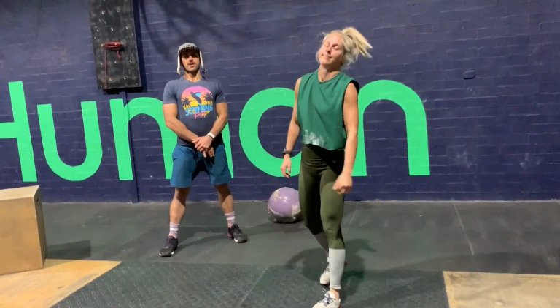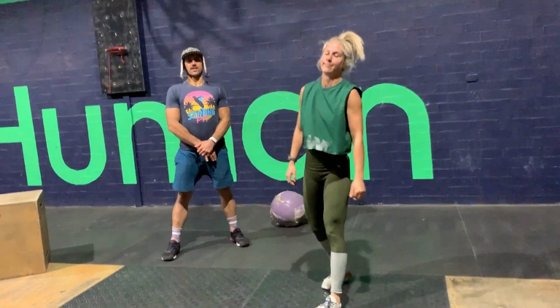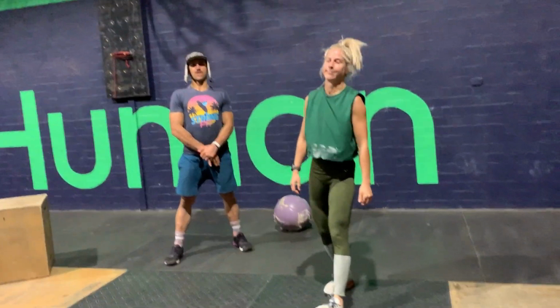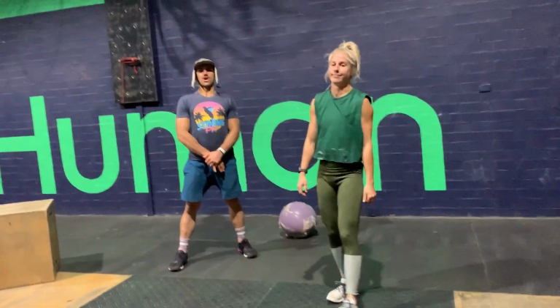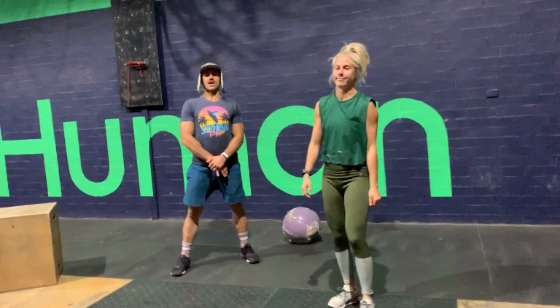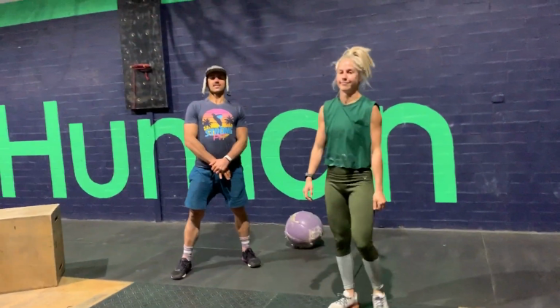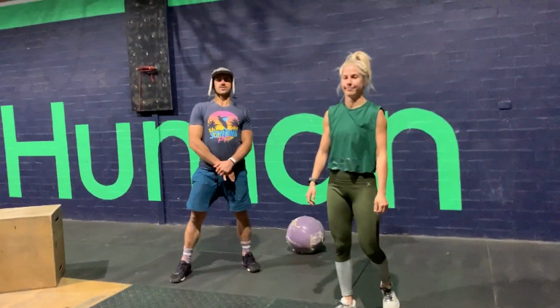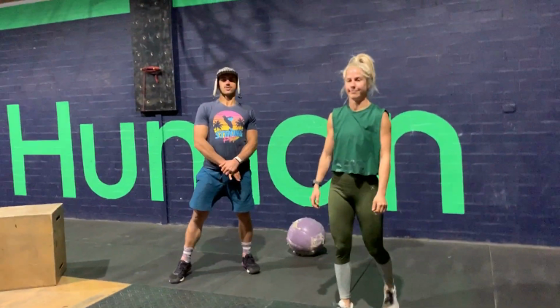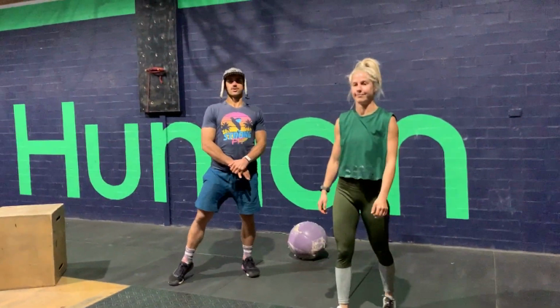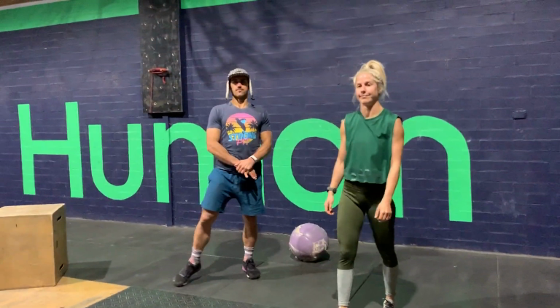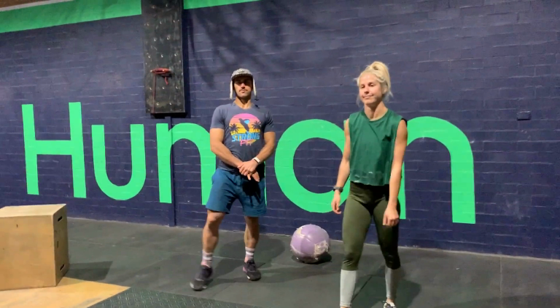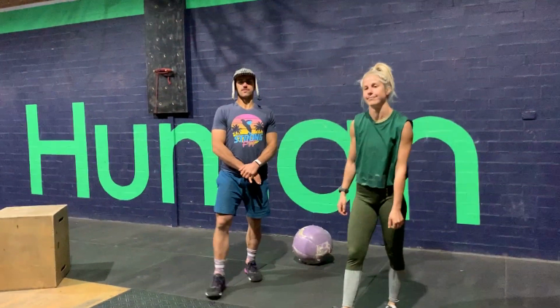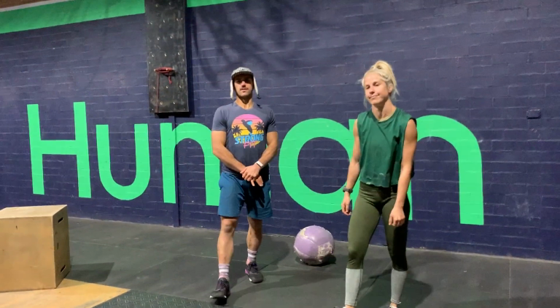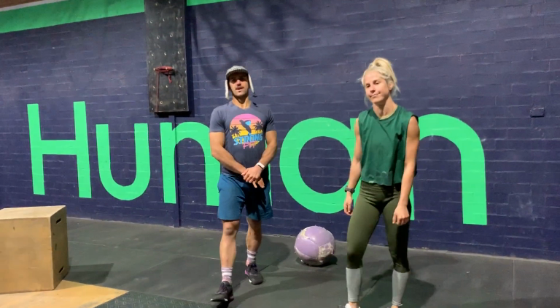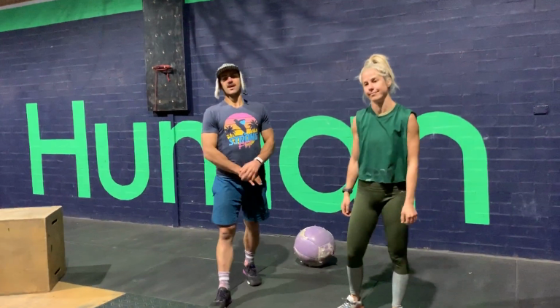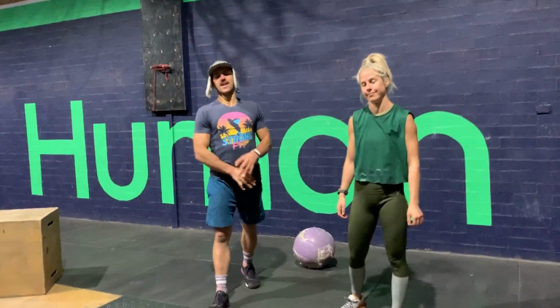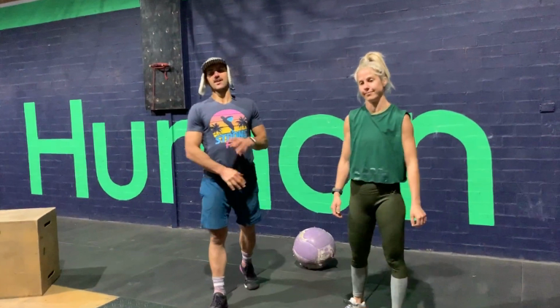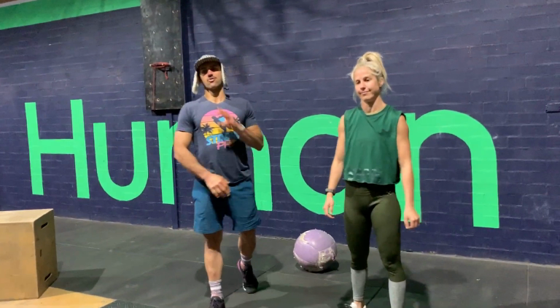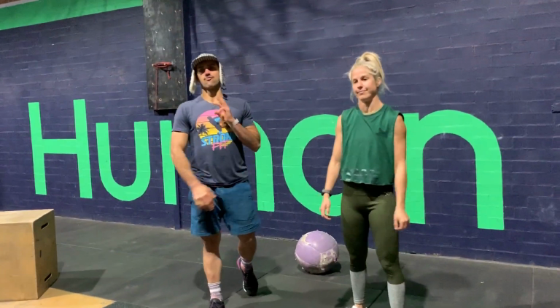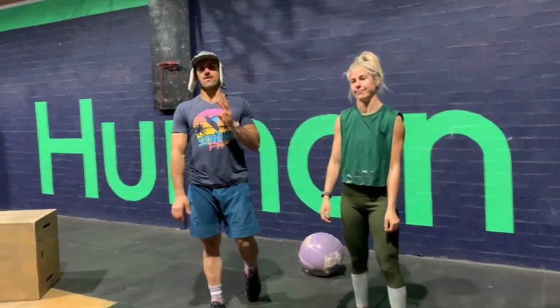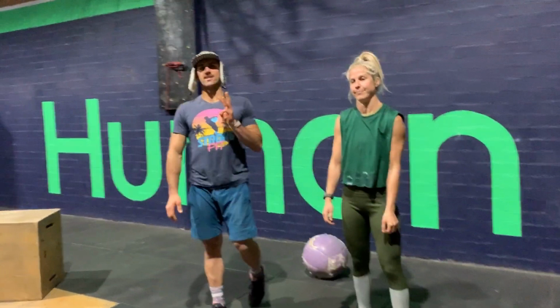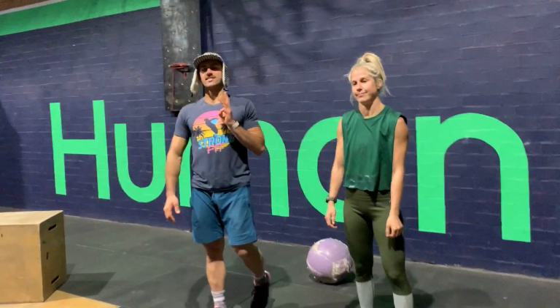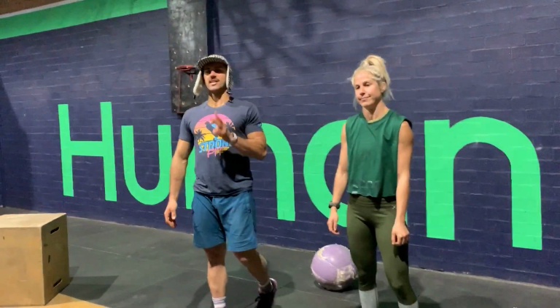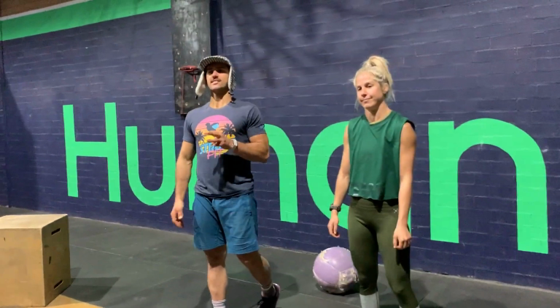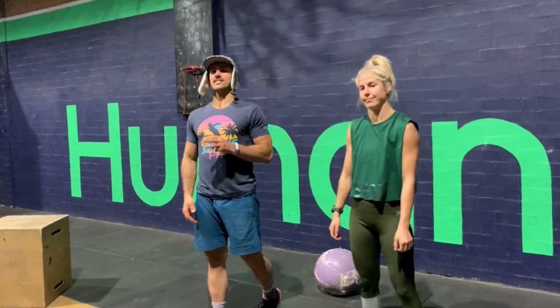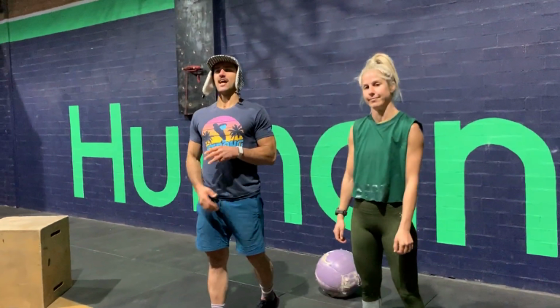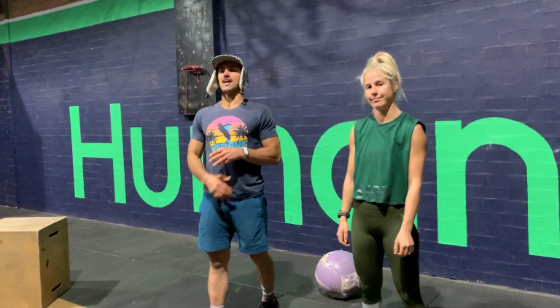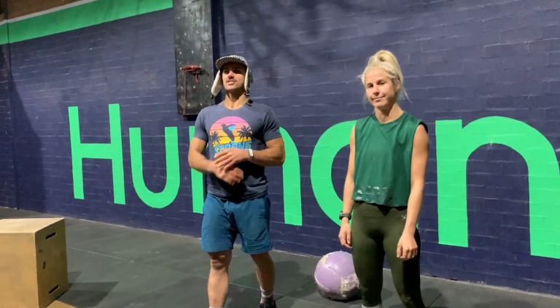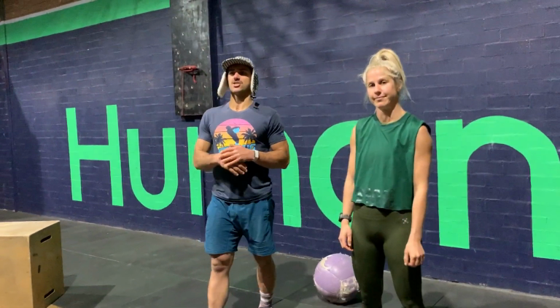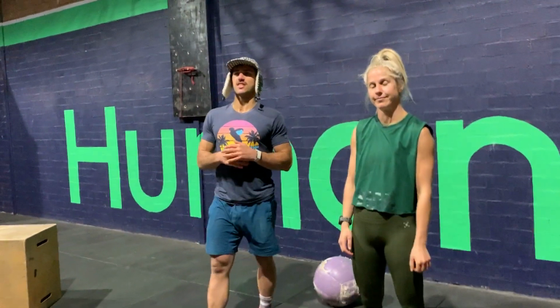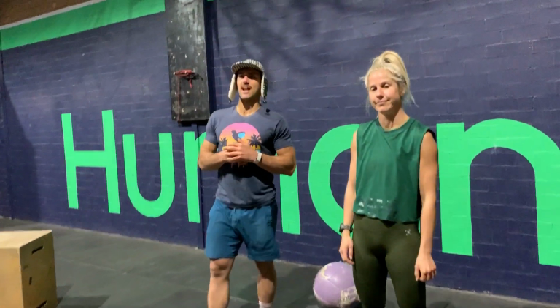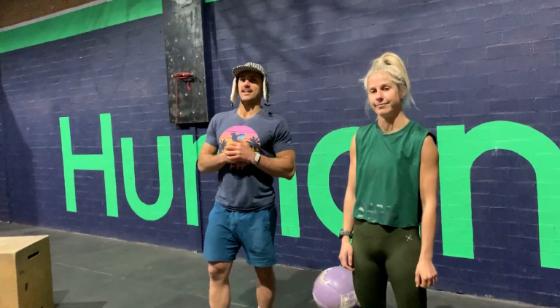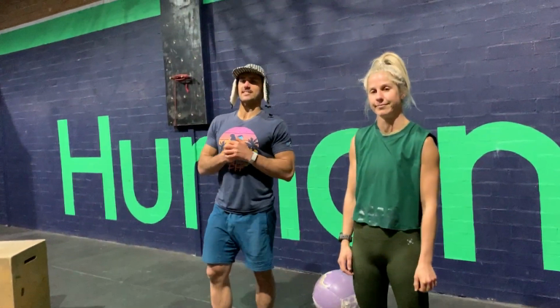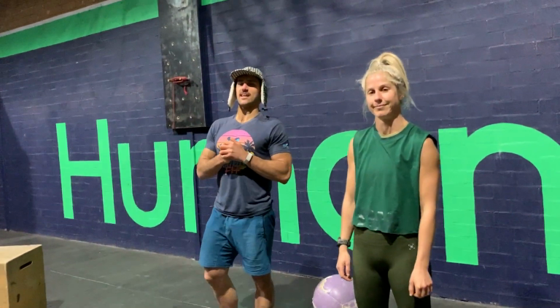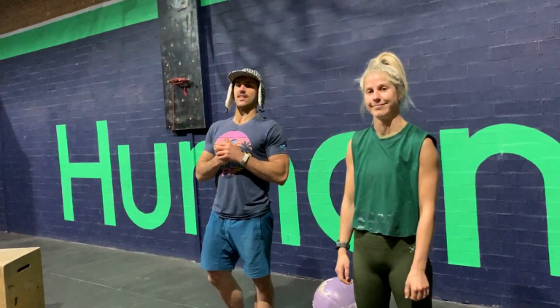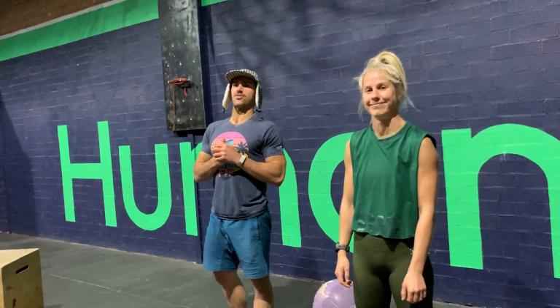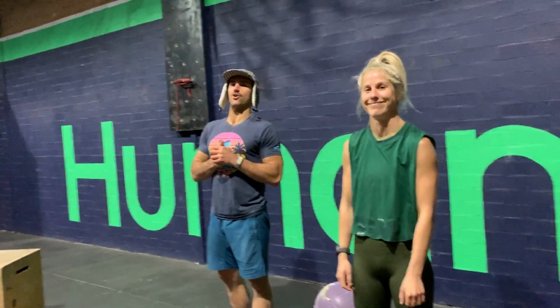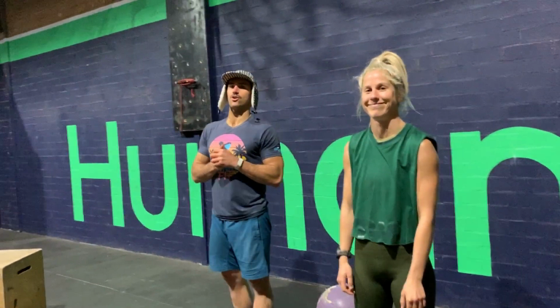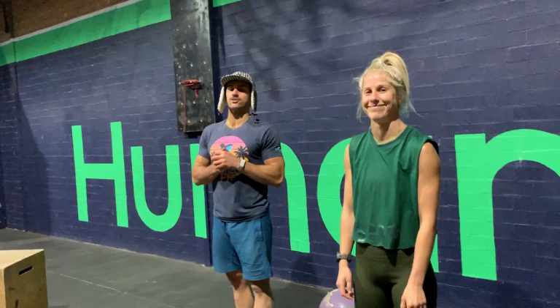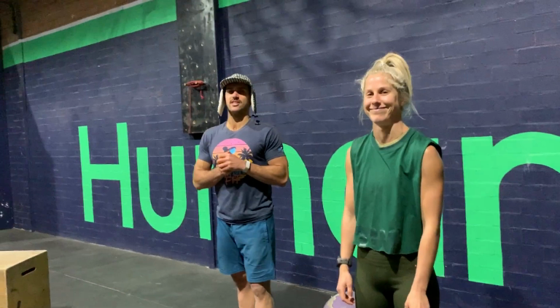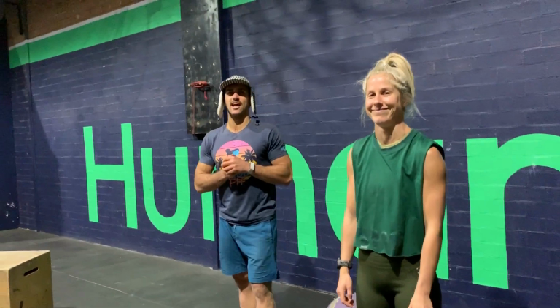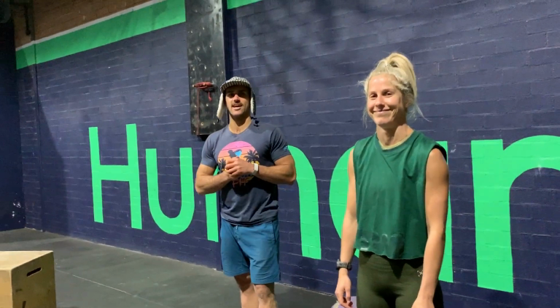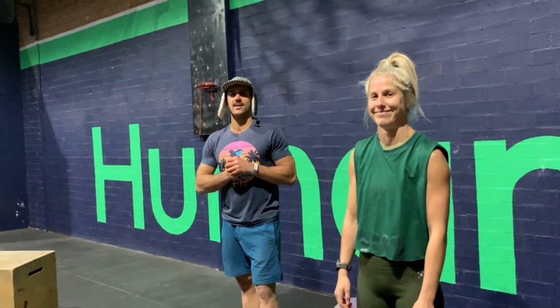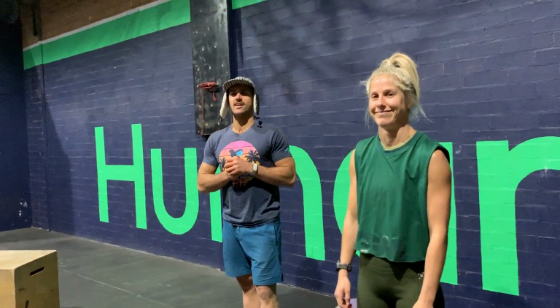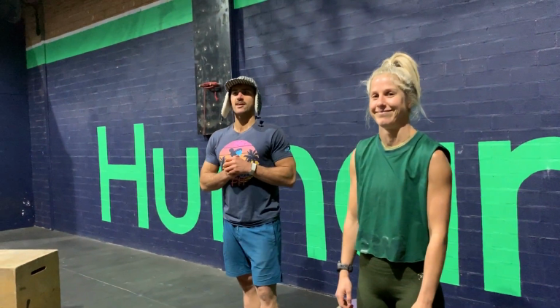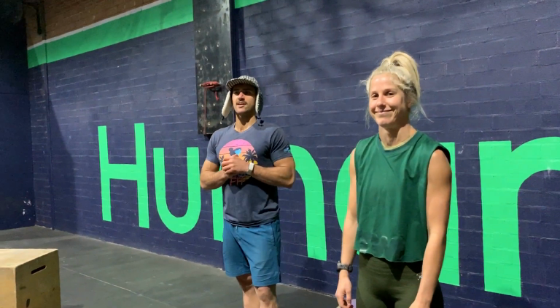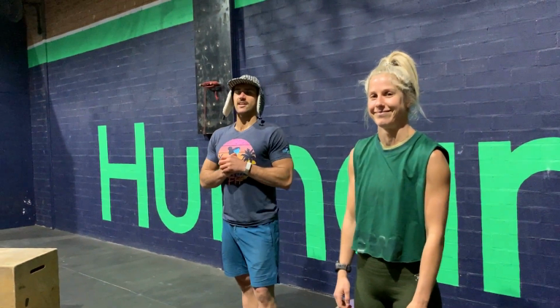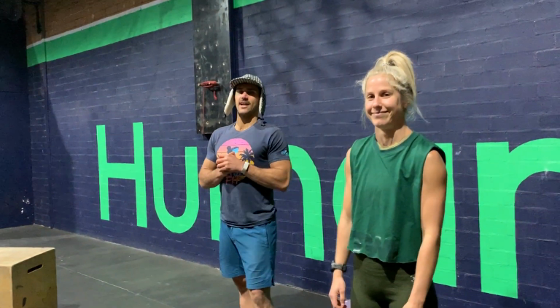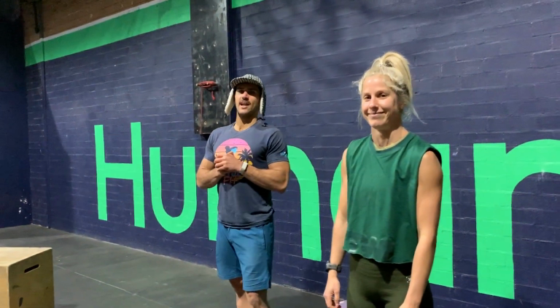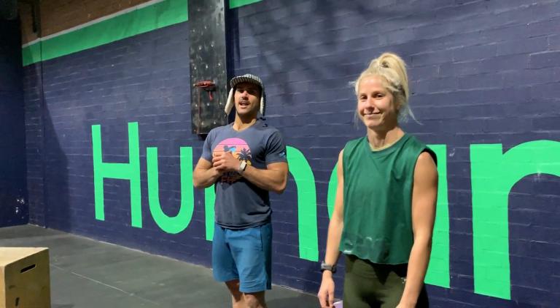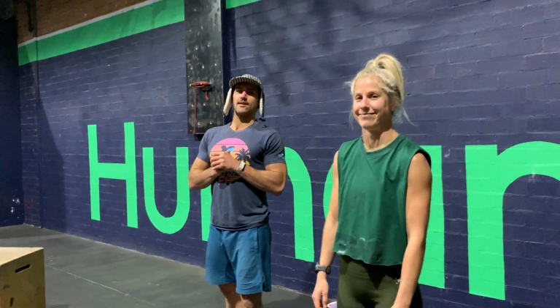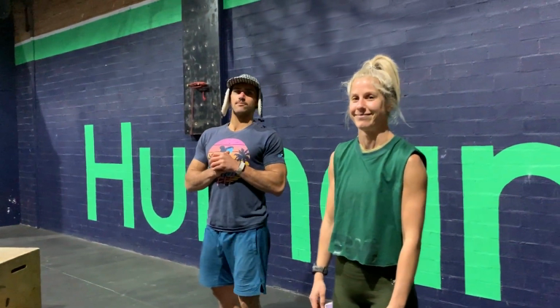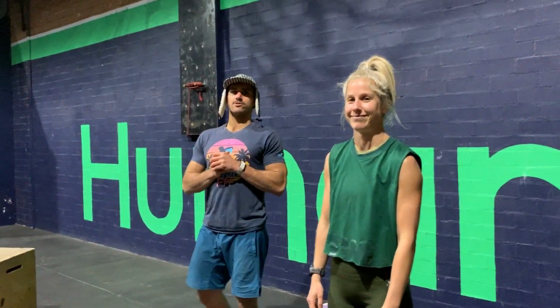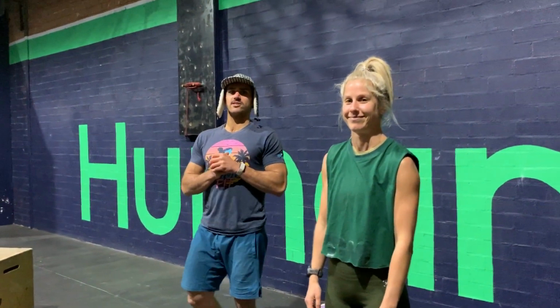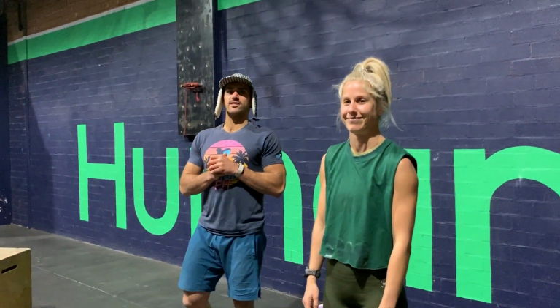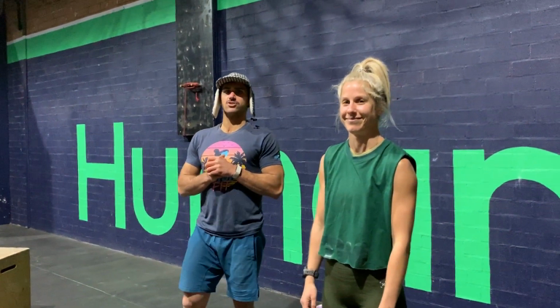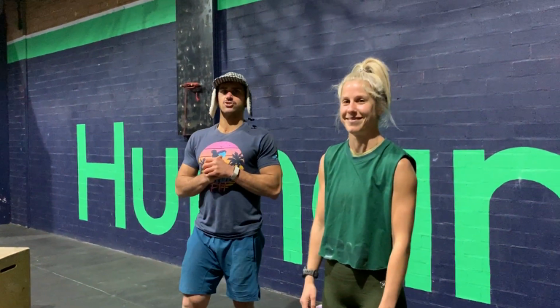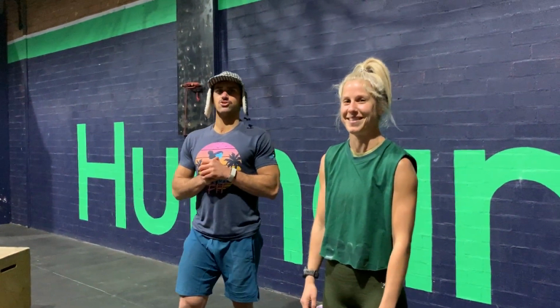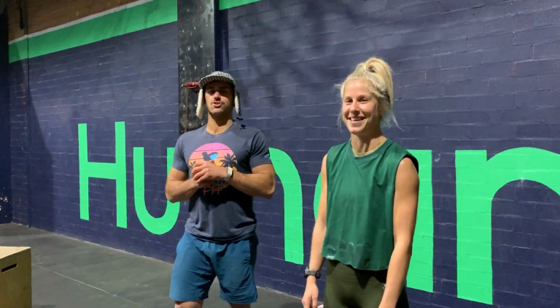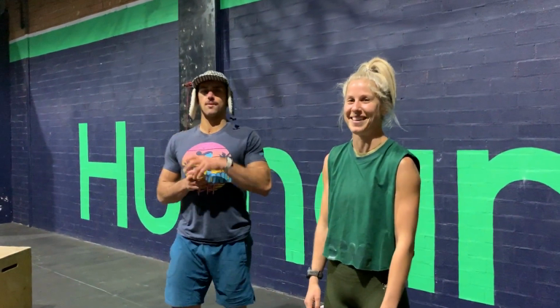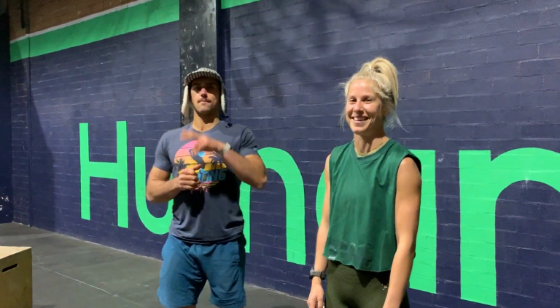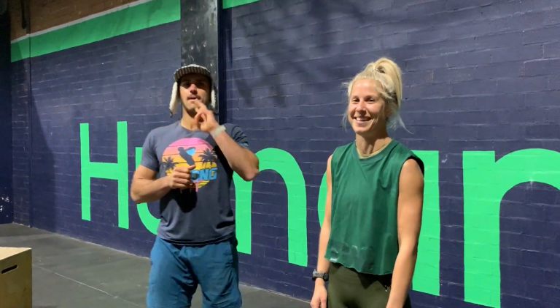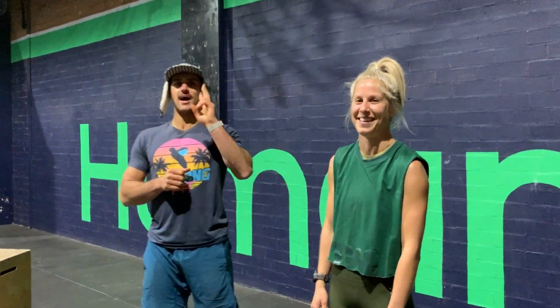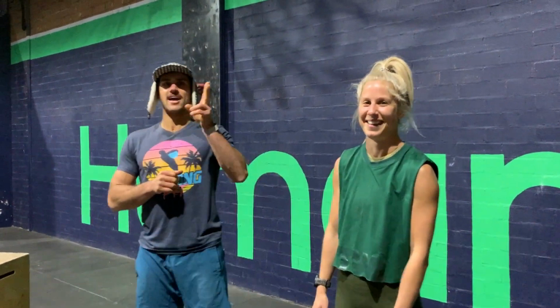All right guys, you can reset that. So that is our Thursday workout. Good day, we'll see you soon. Bye.